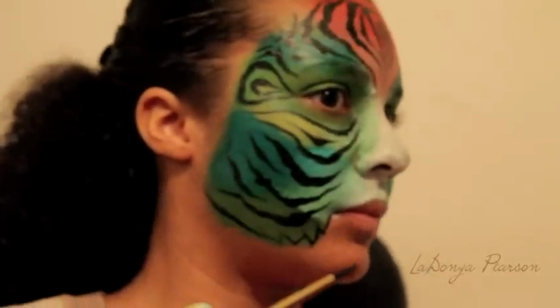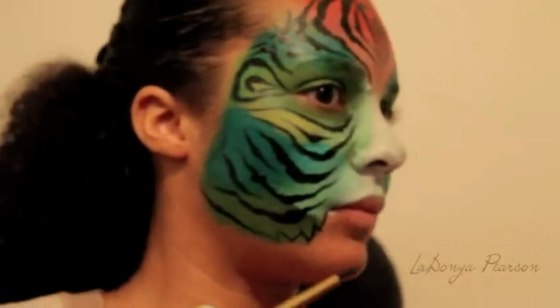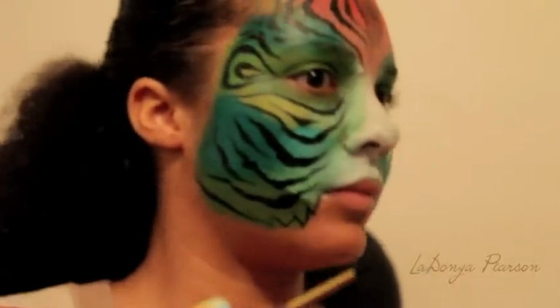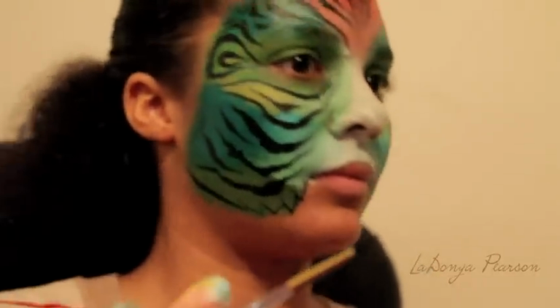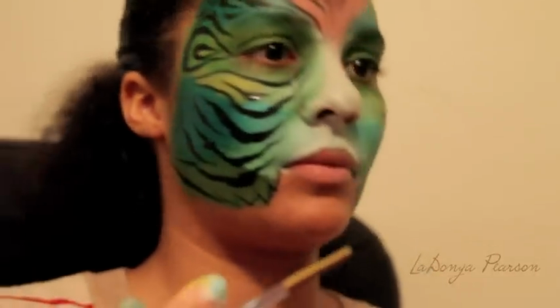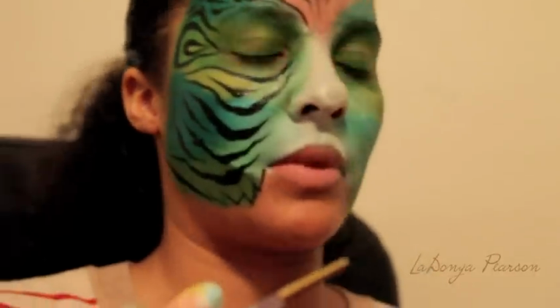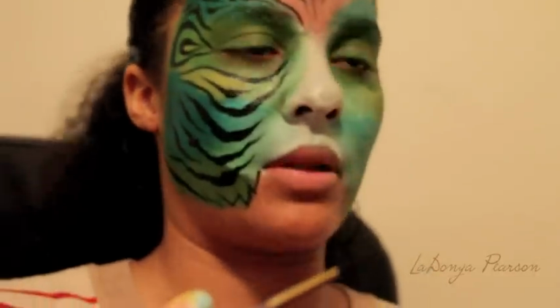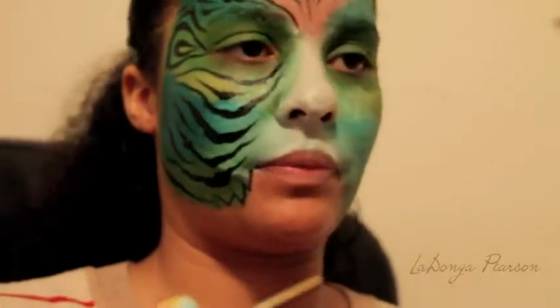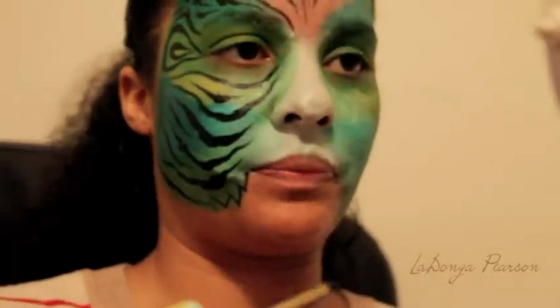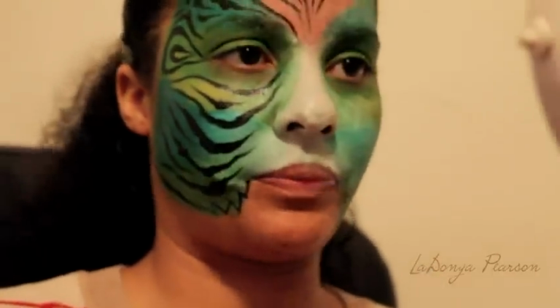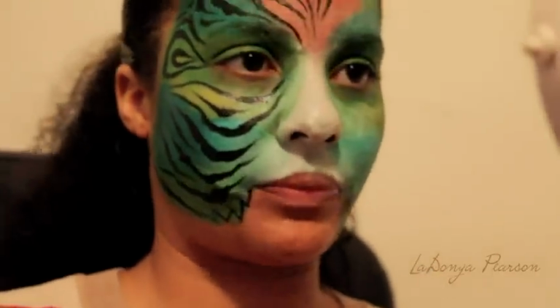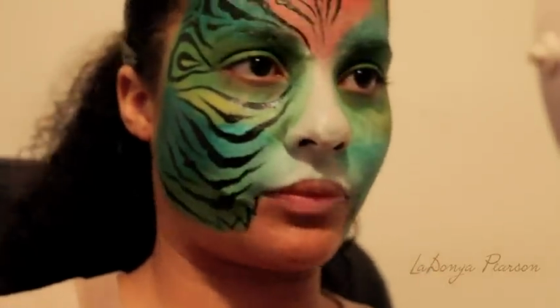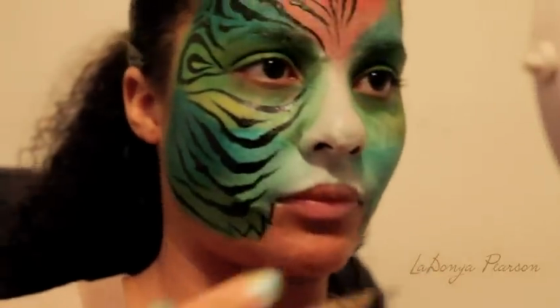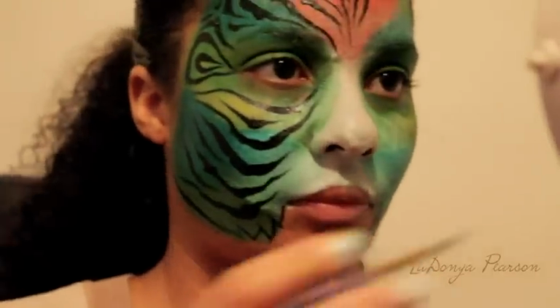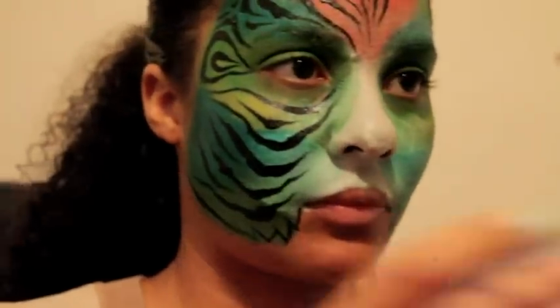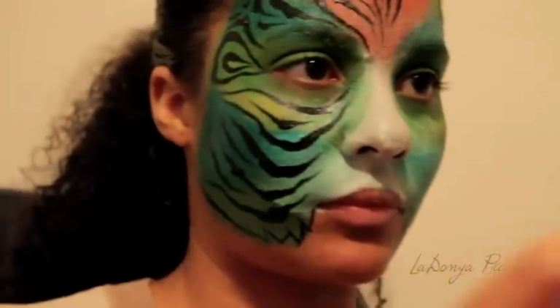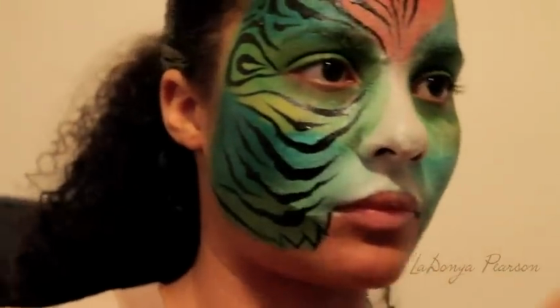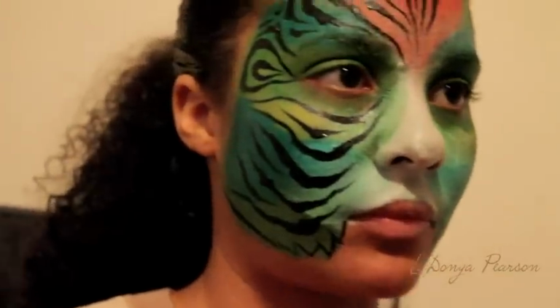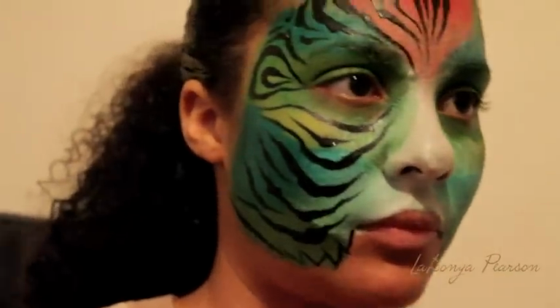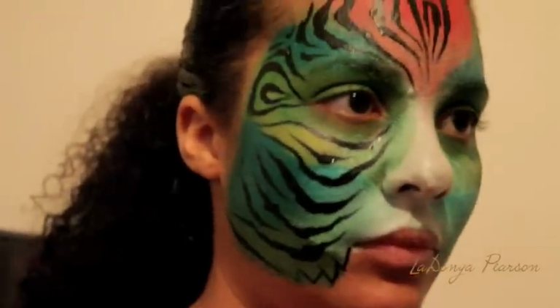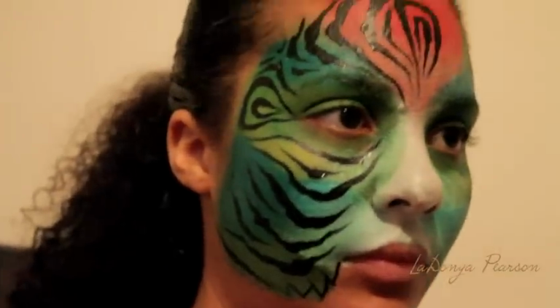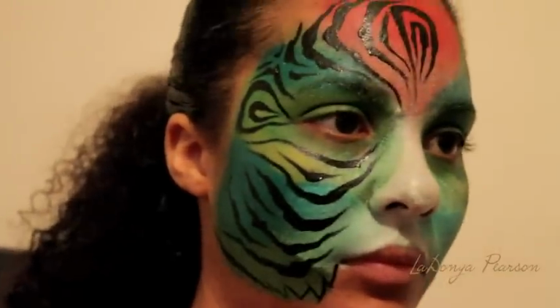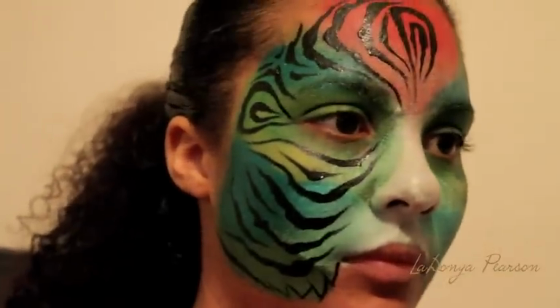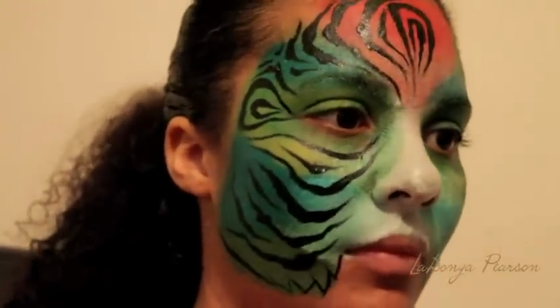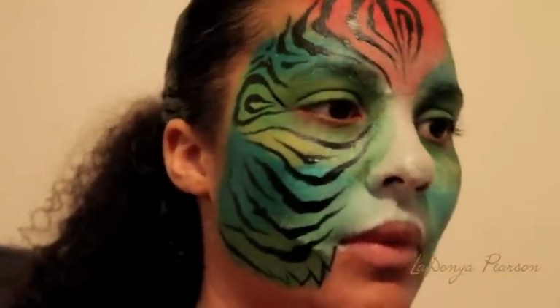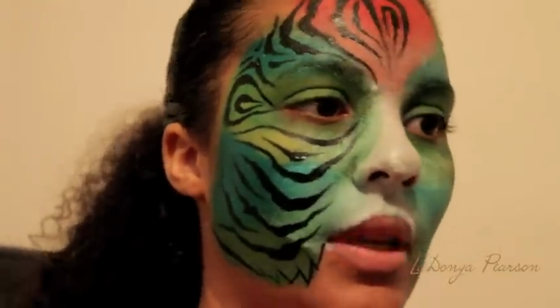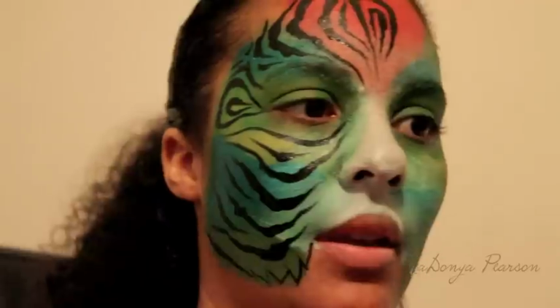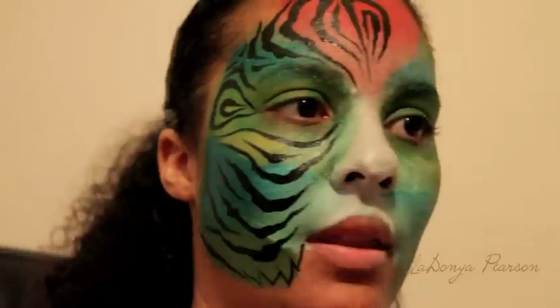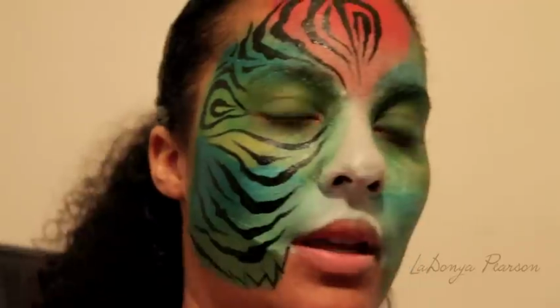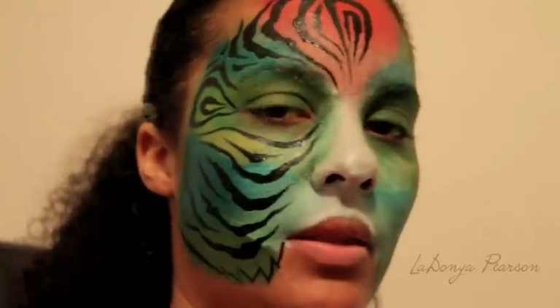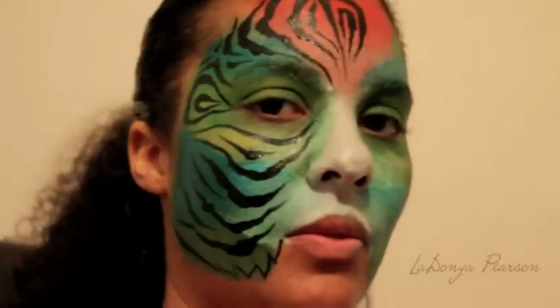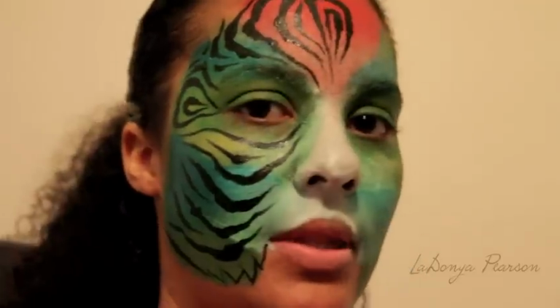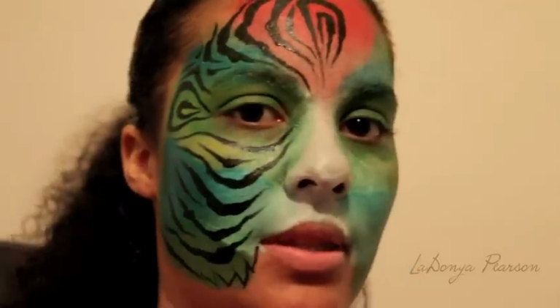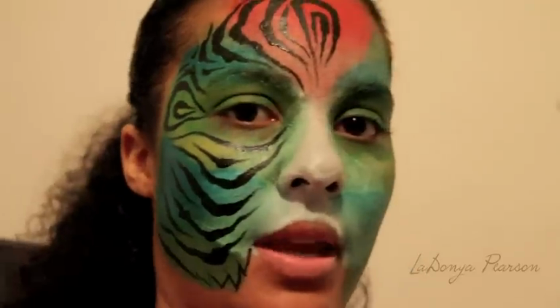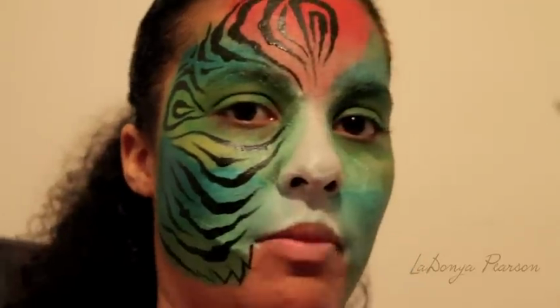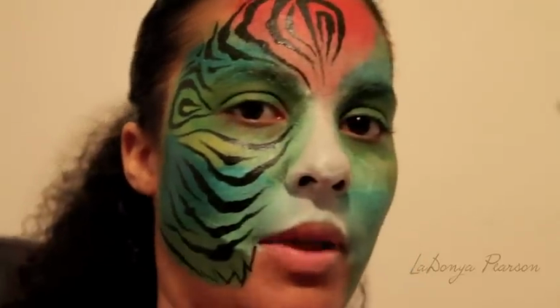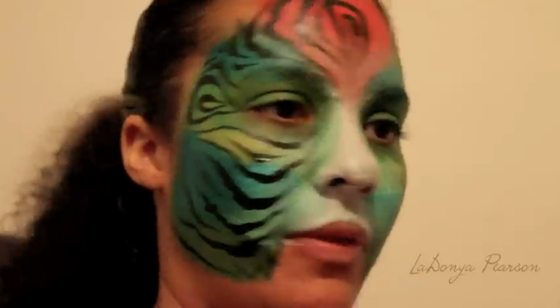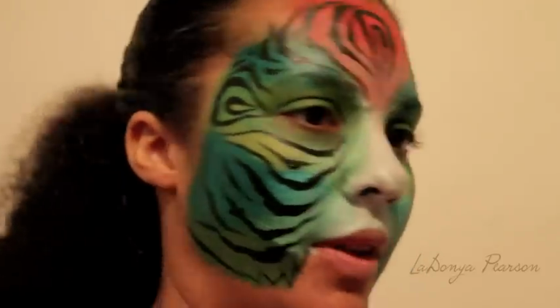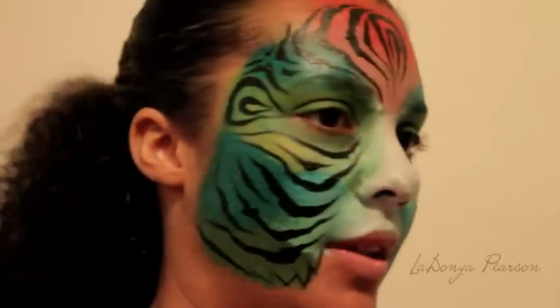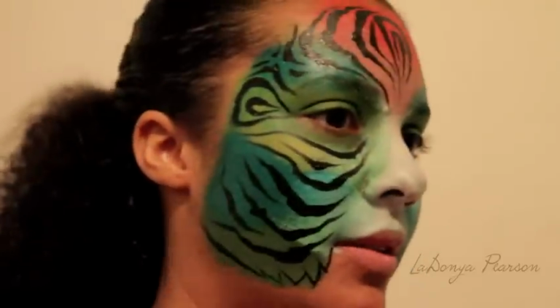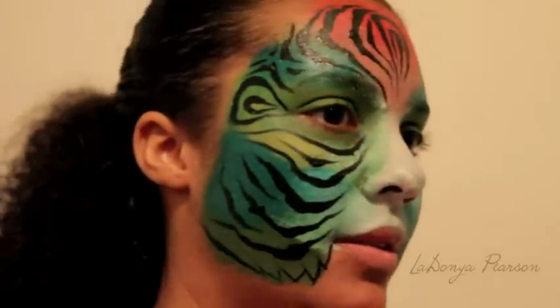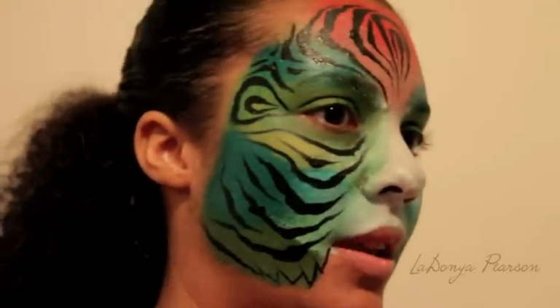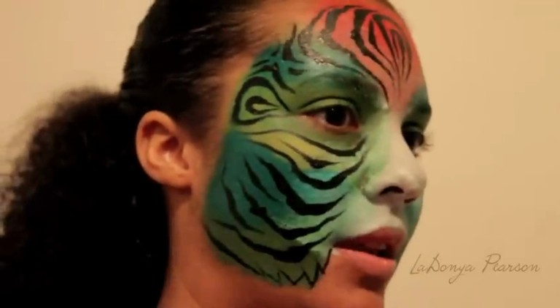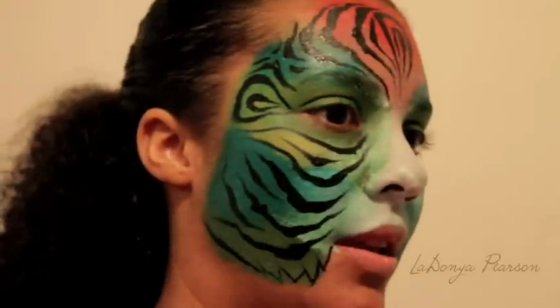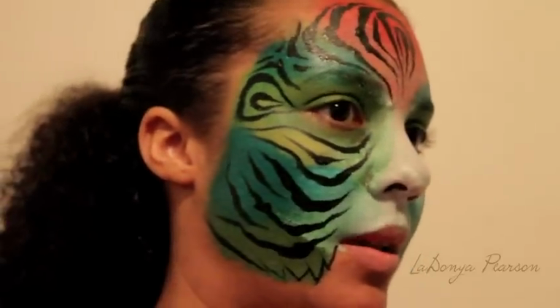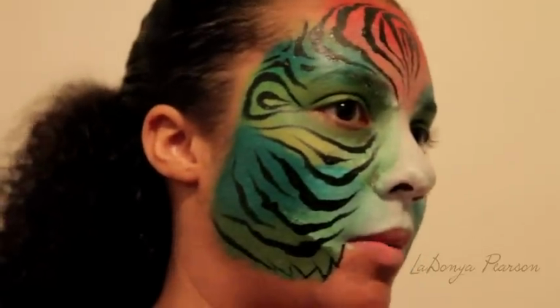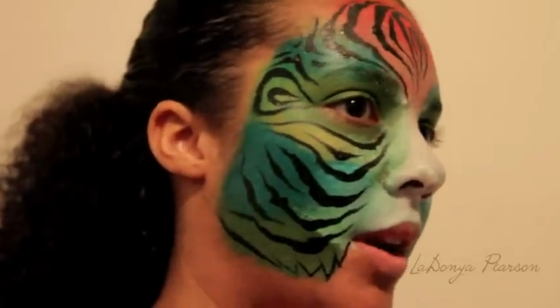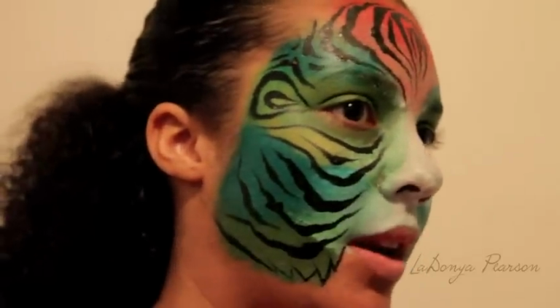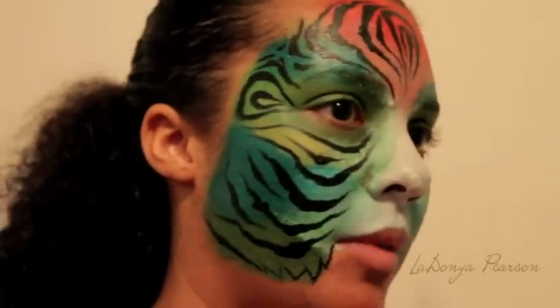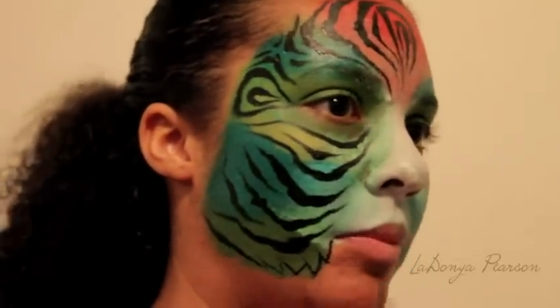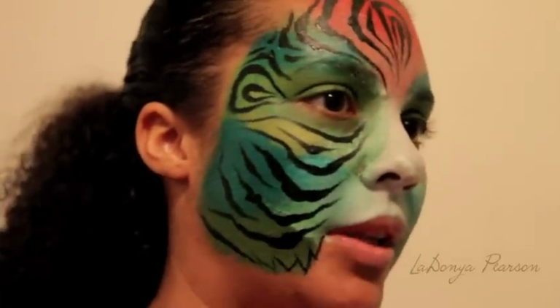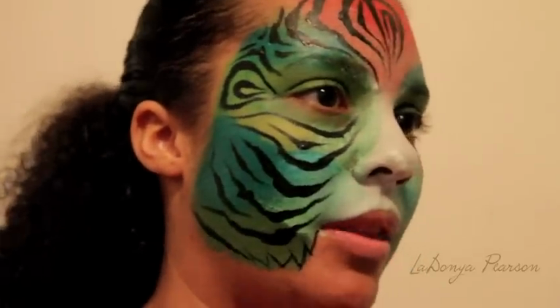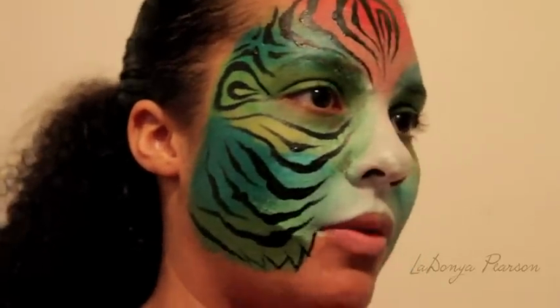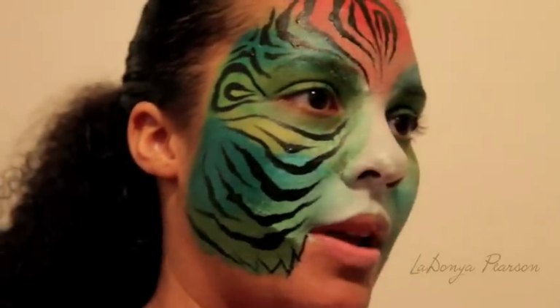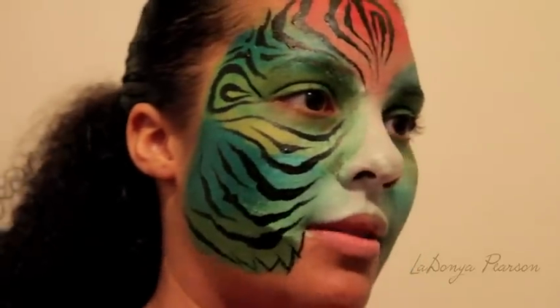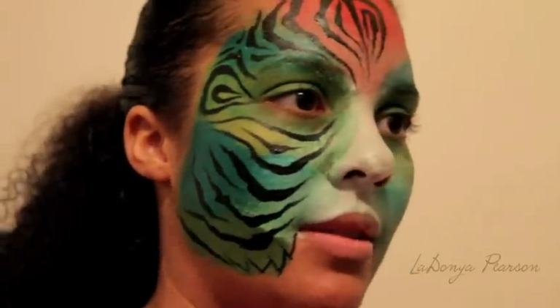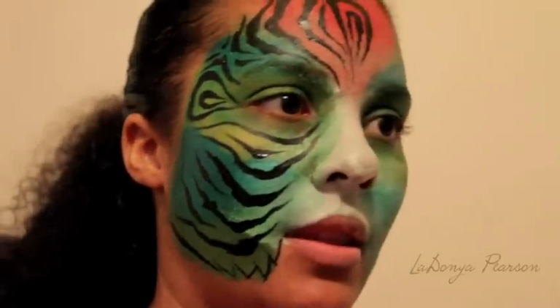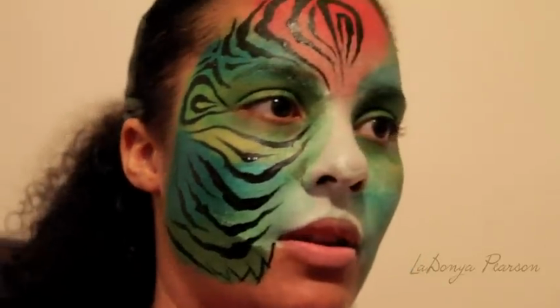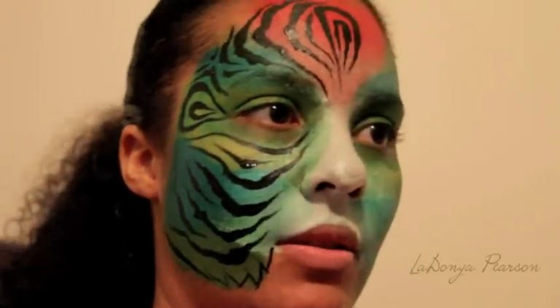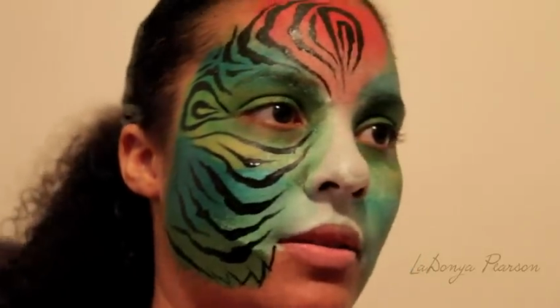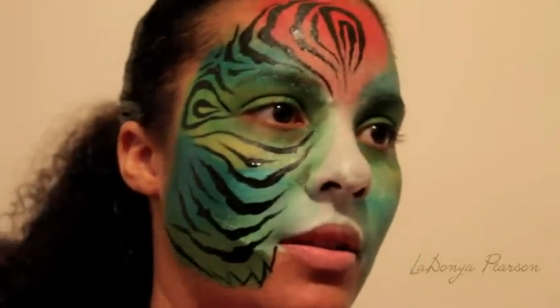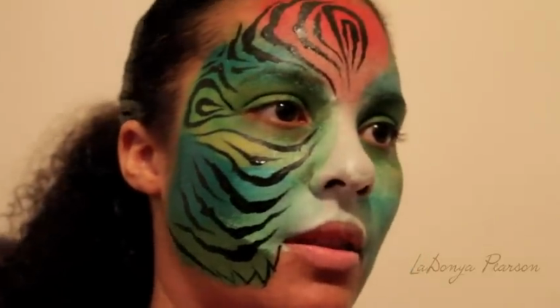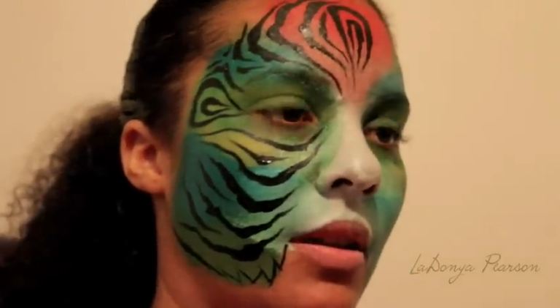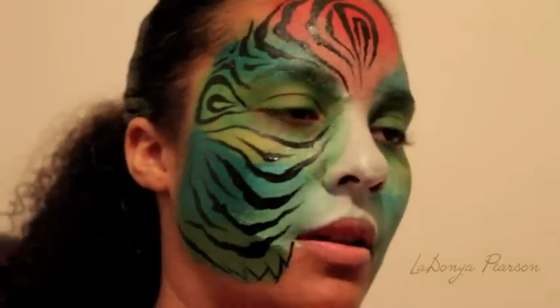Okay, well, that's one side of my face and I'm going to complete the rest and then you'll see that.